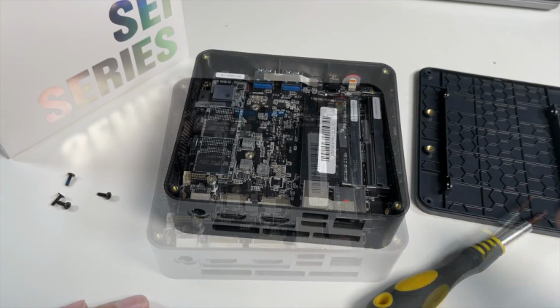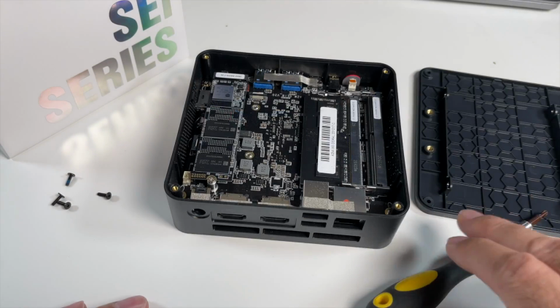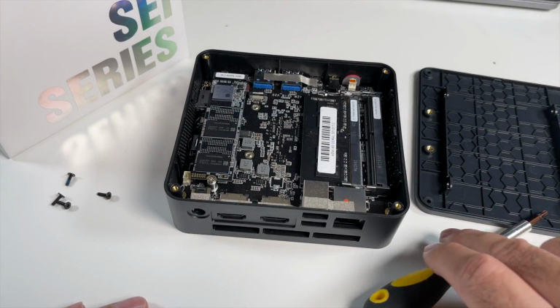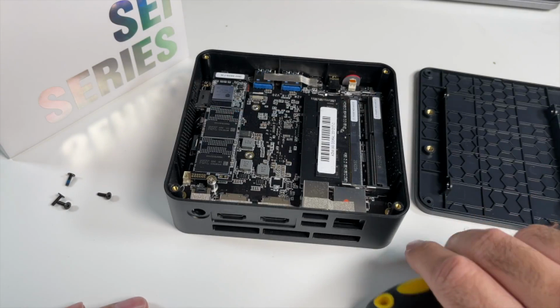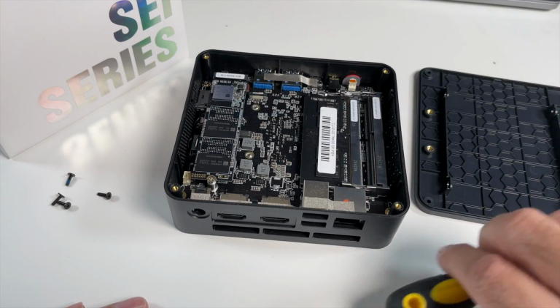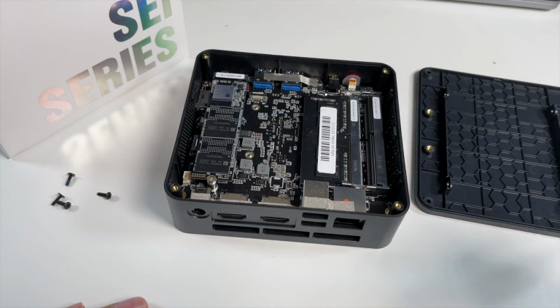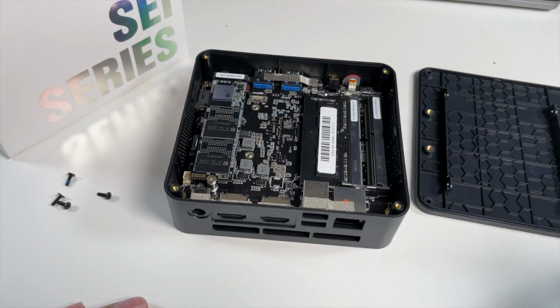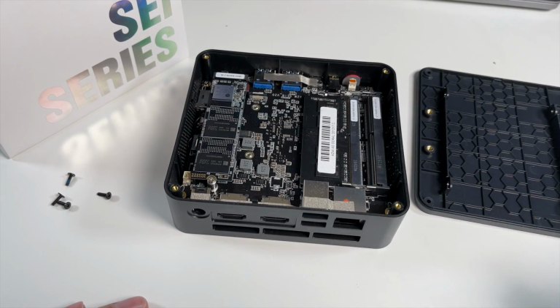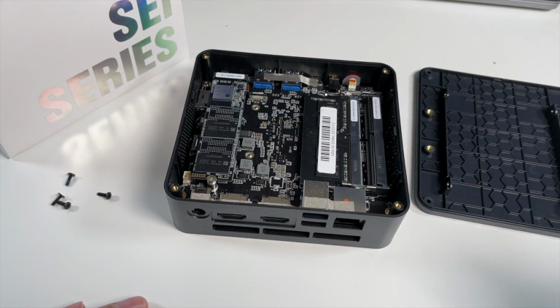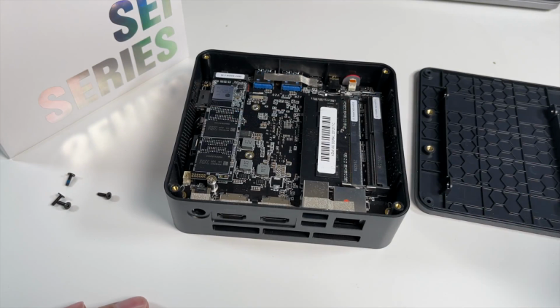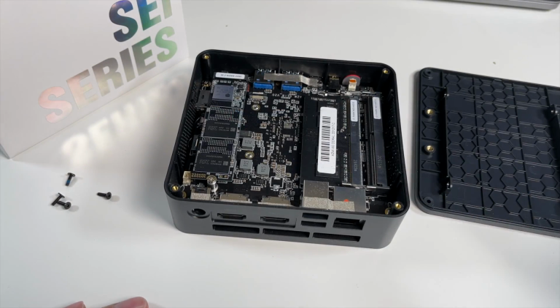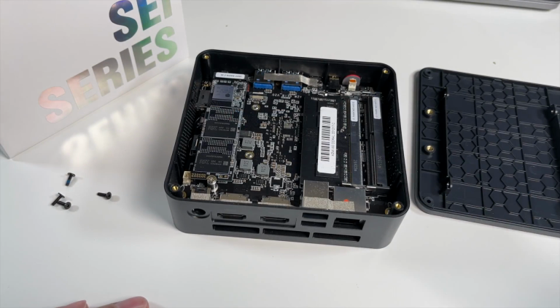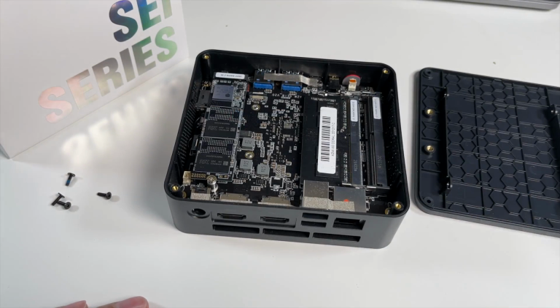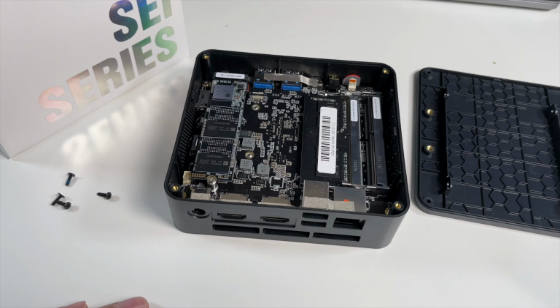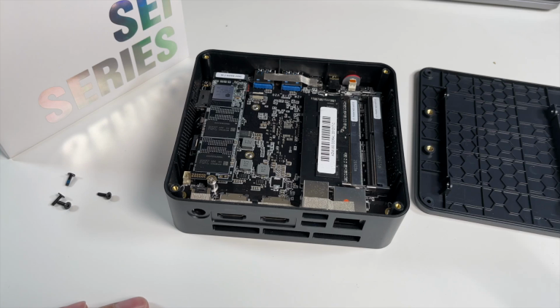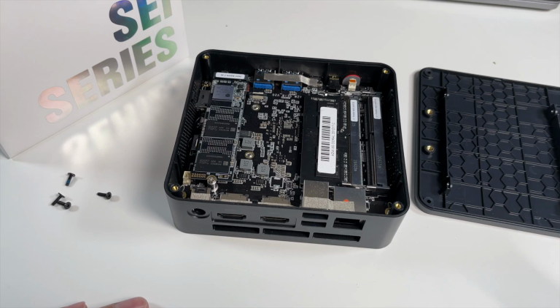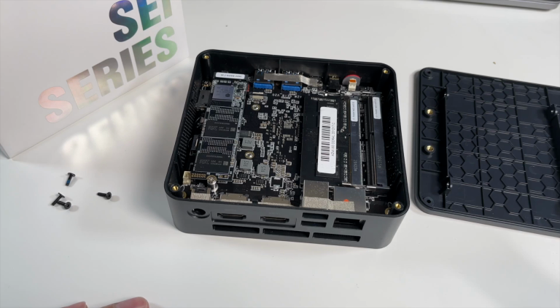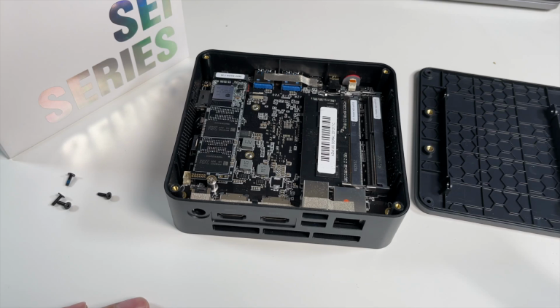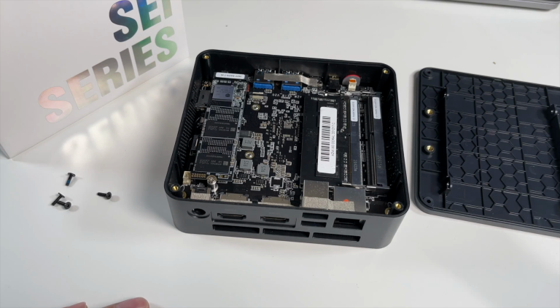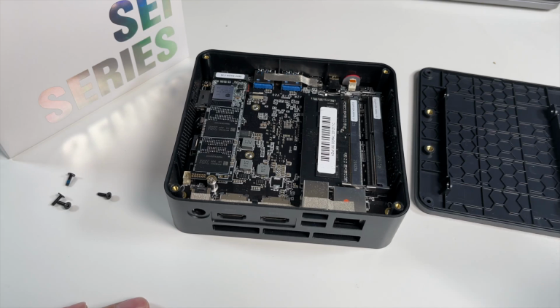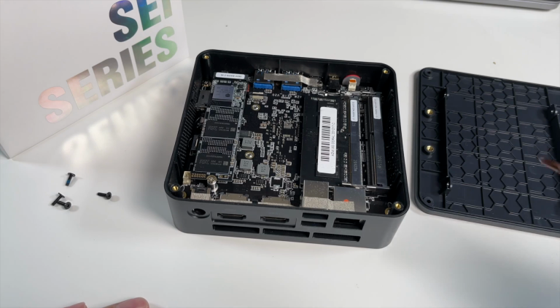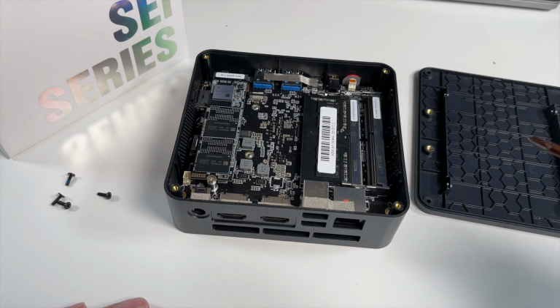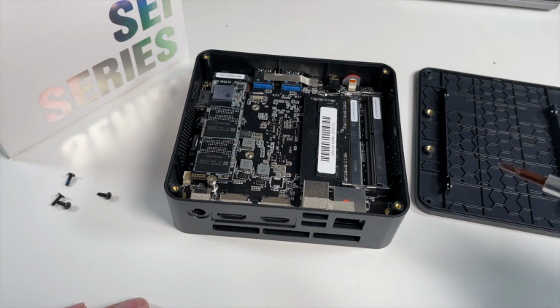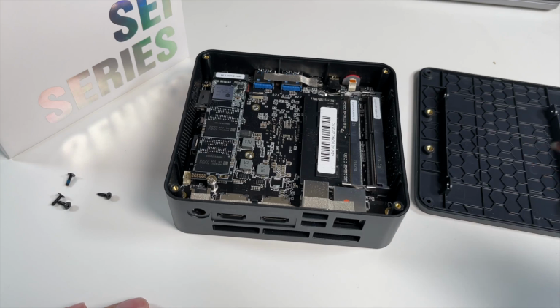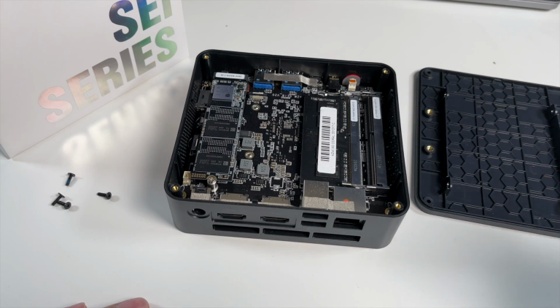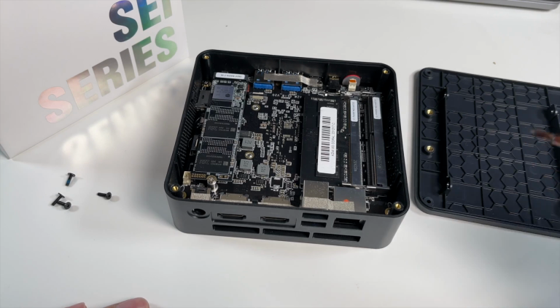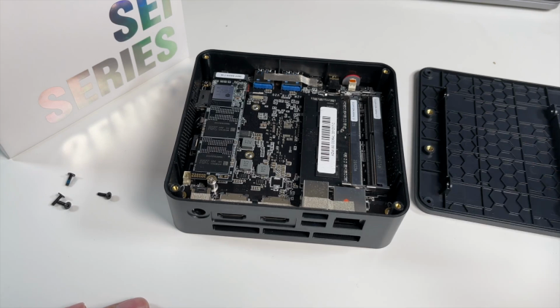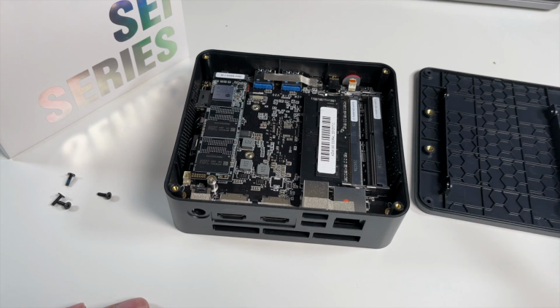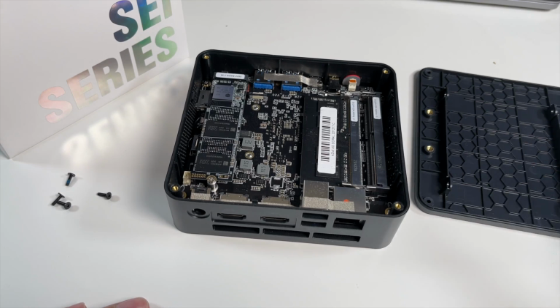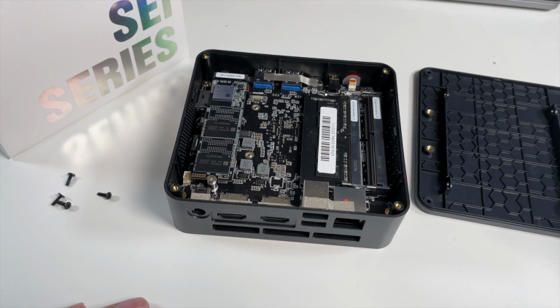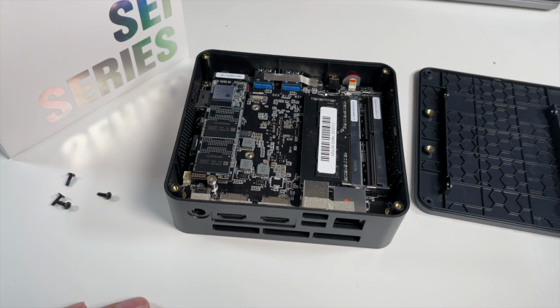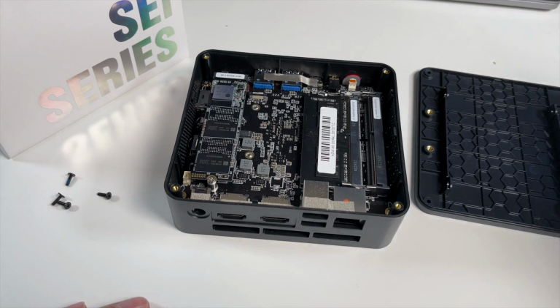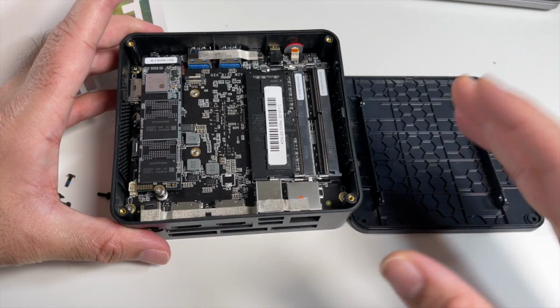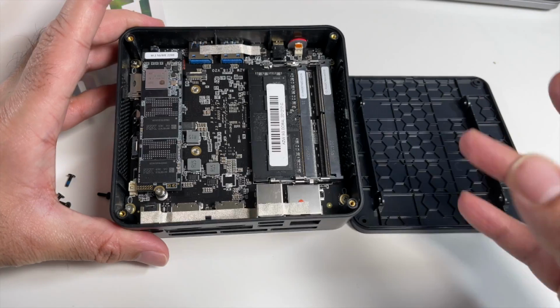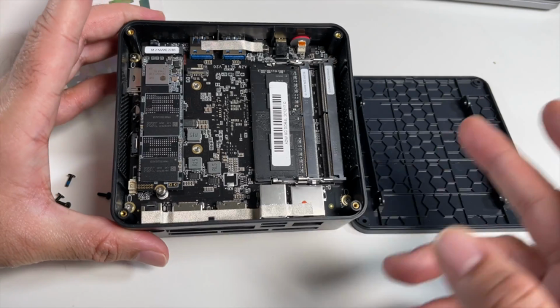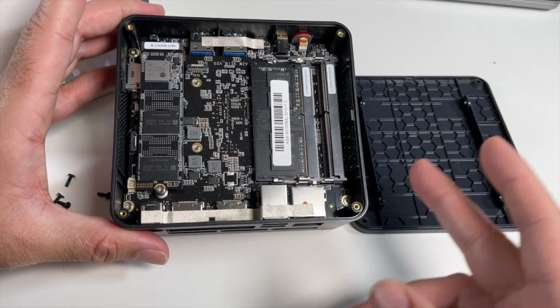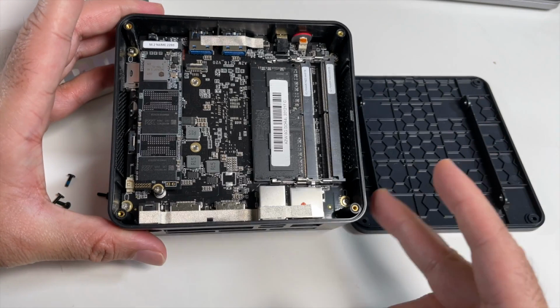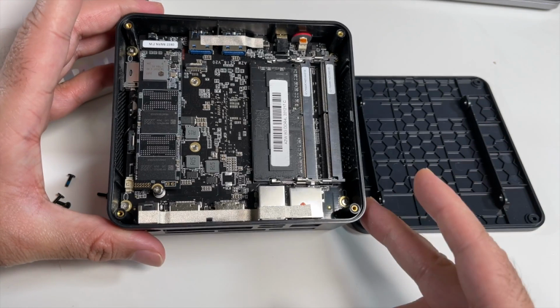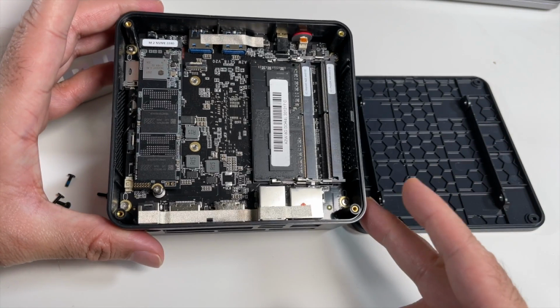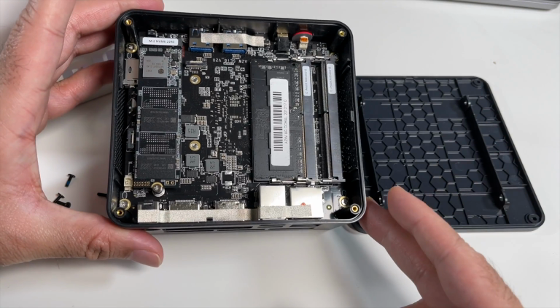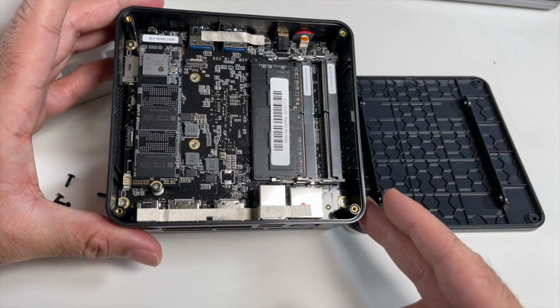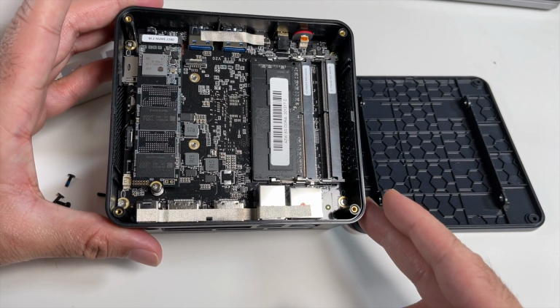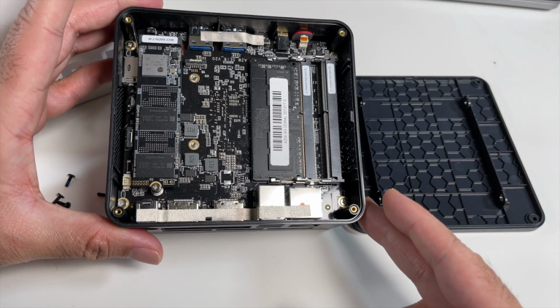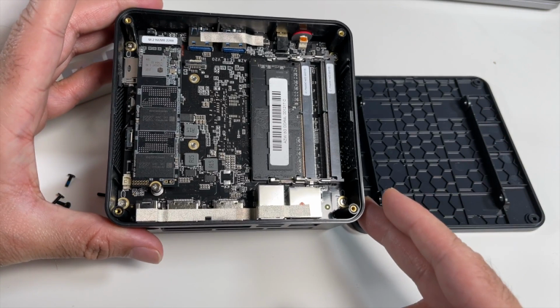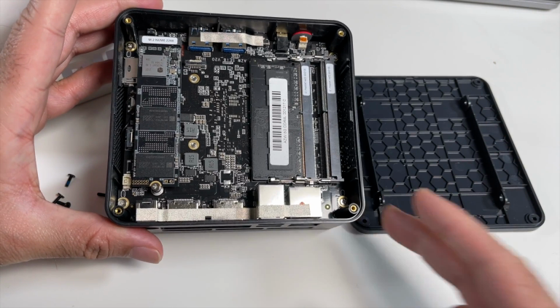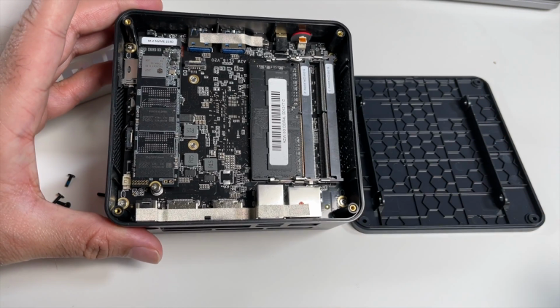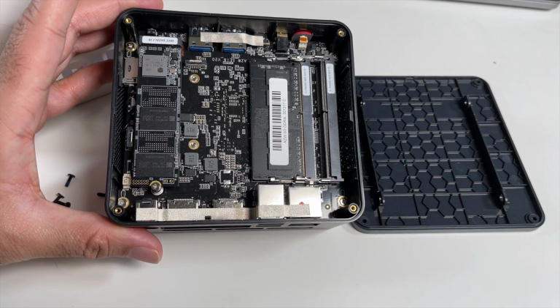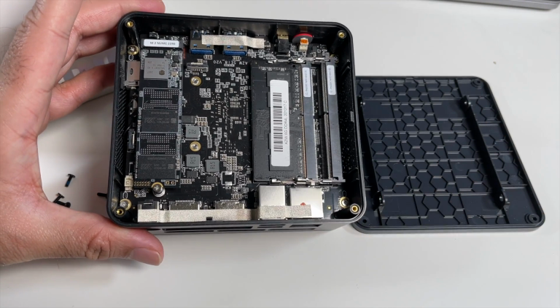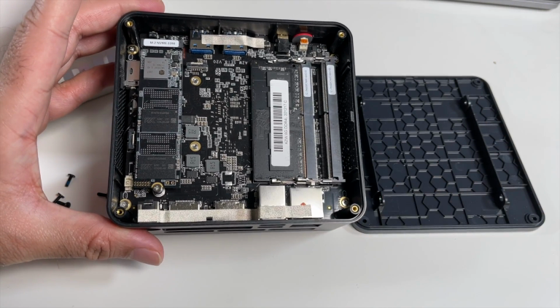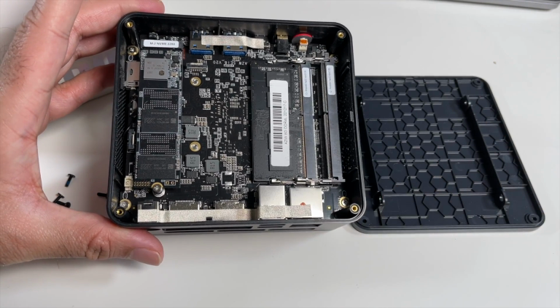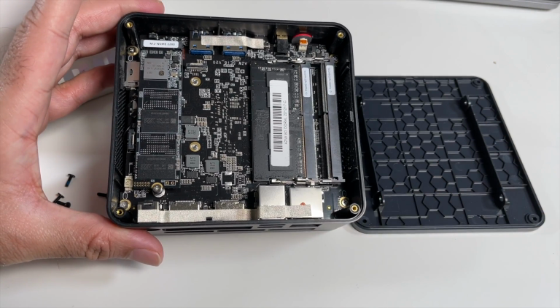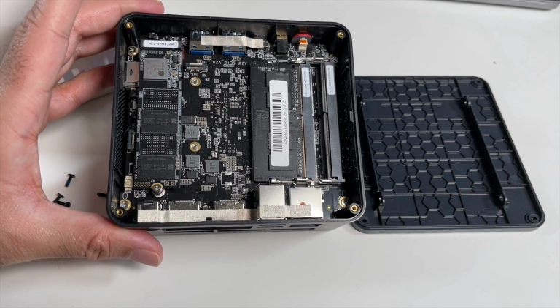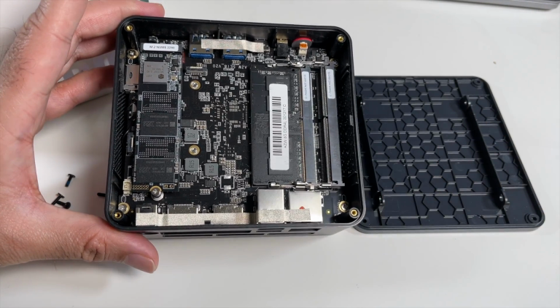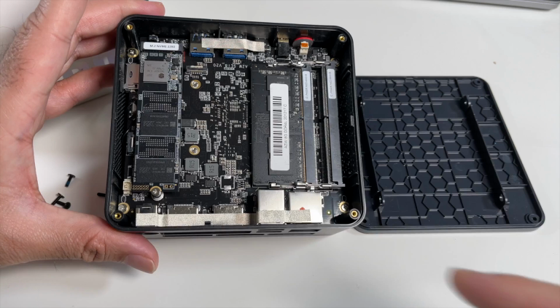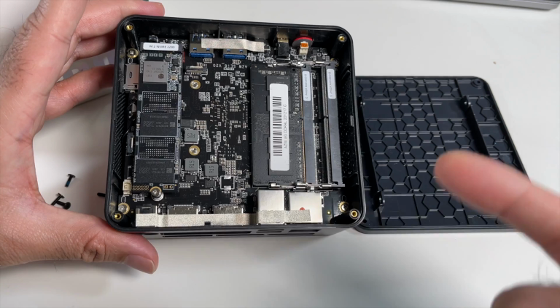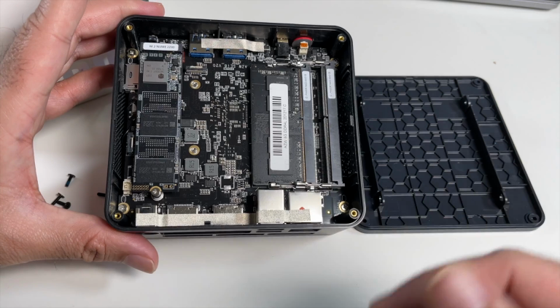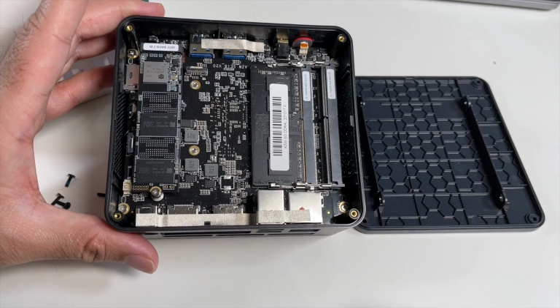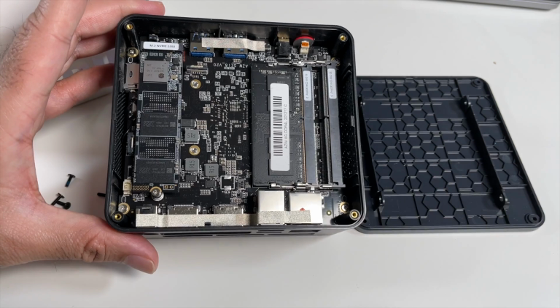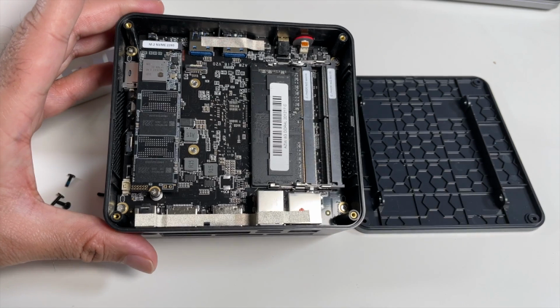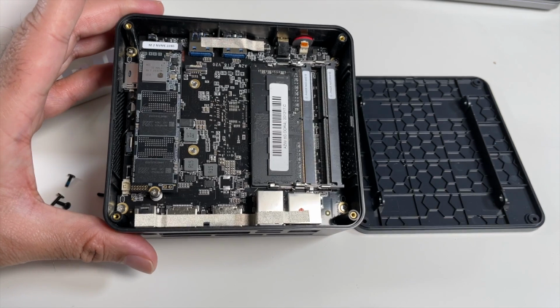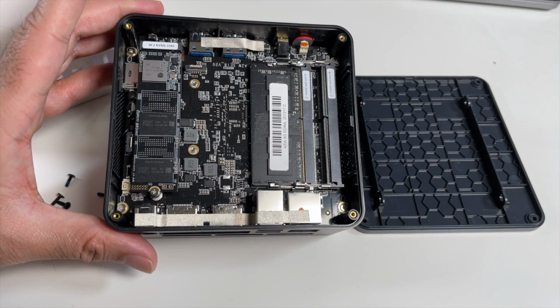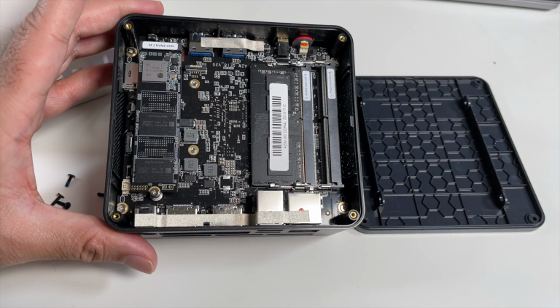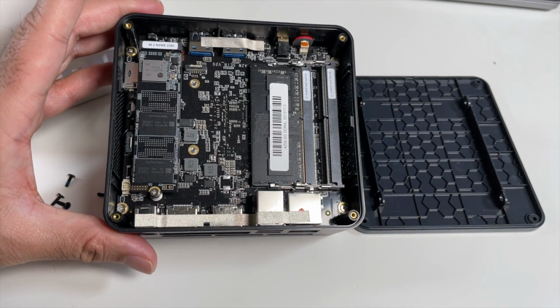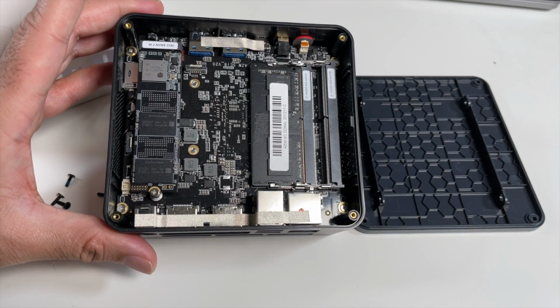Right next to the NVMe you have a socket where you attach the ribbon cable directly and secure it into place. This will support any SATA hard drive — you can even use an SSD. Those were your quick and easy upgrade options, so it's future-proof for sure.